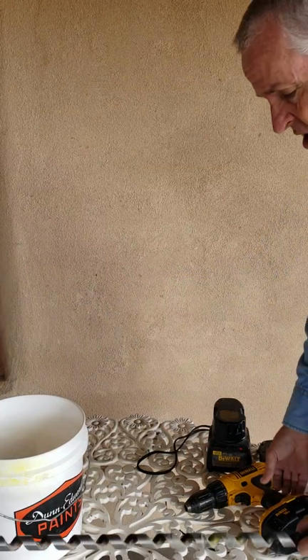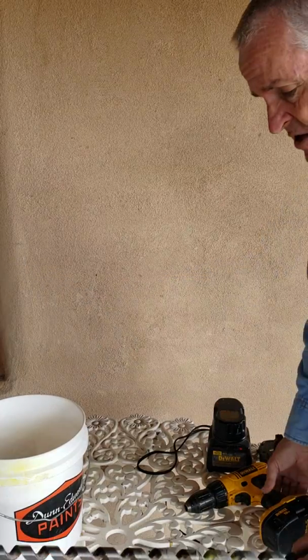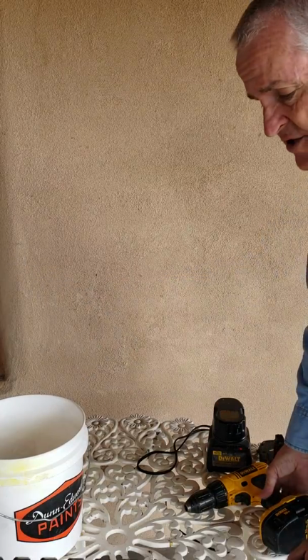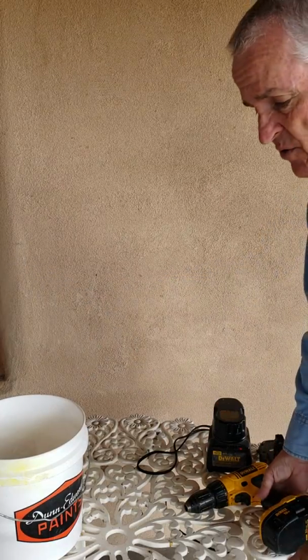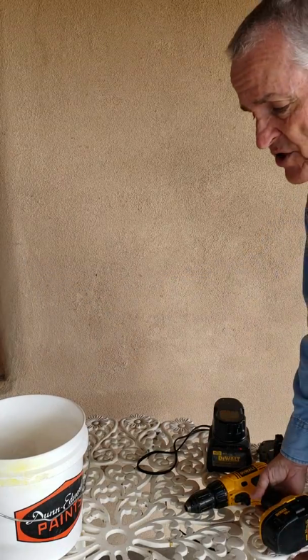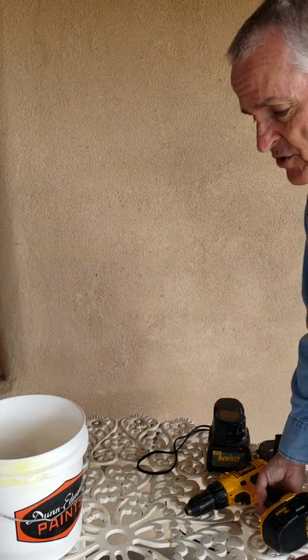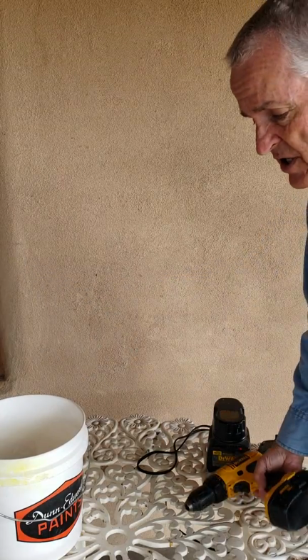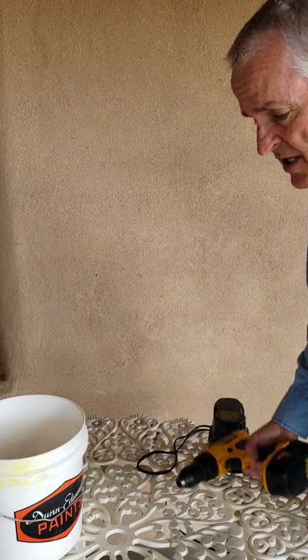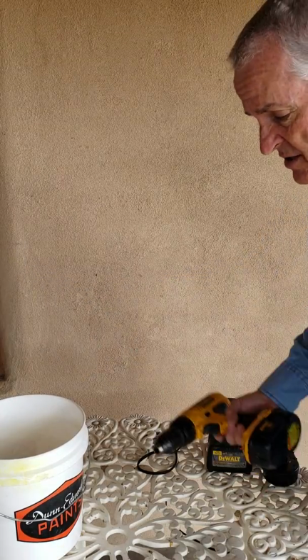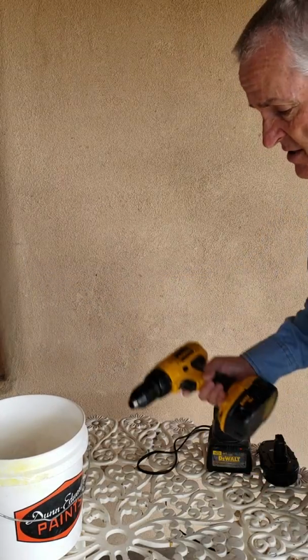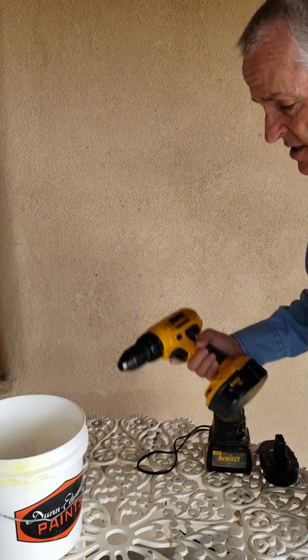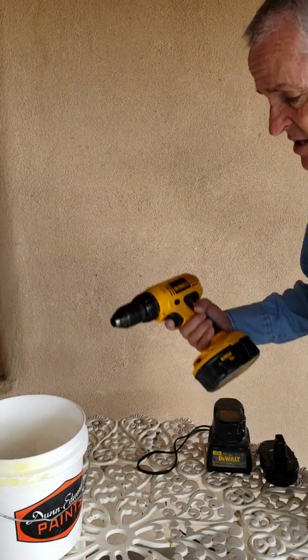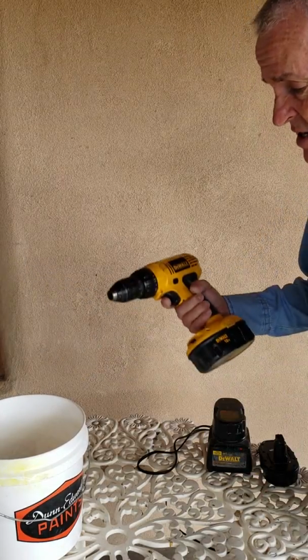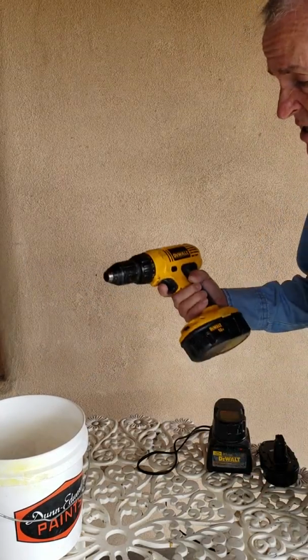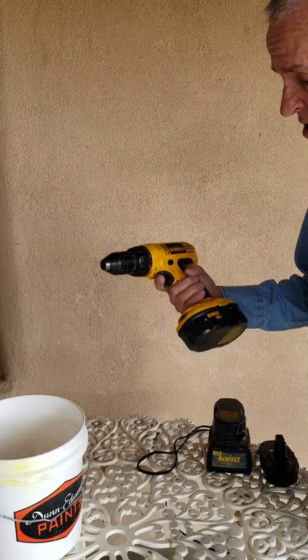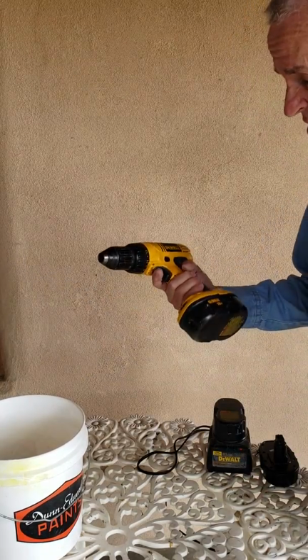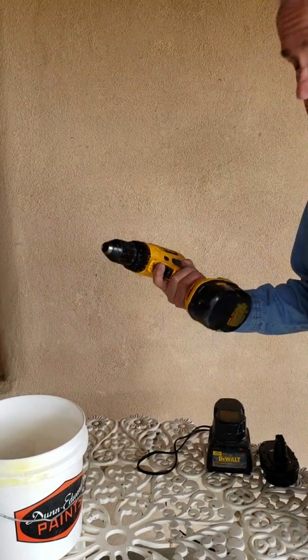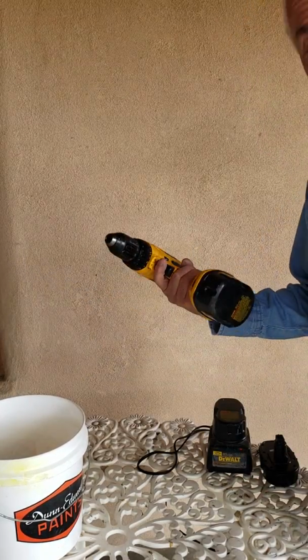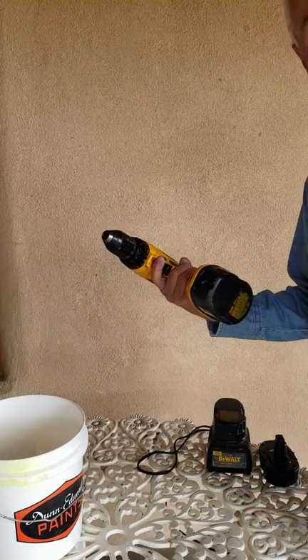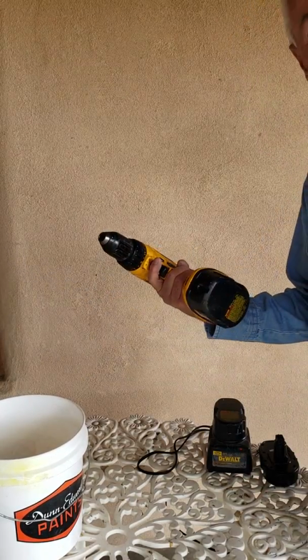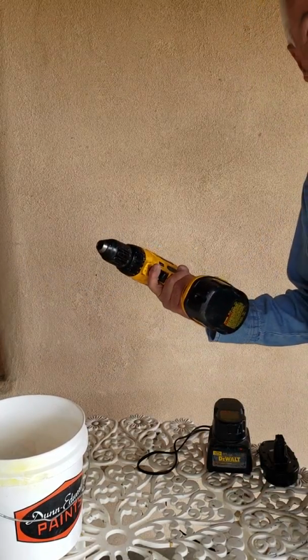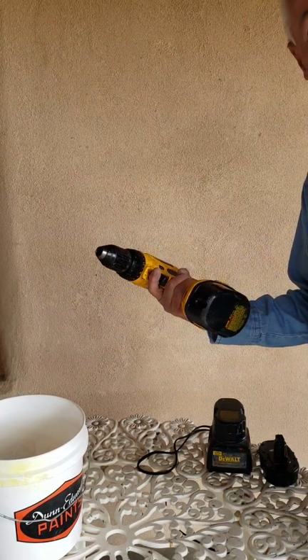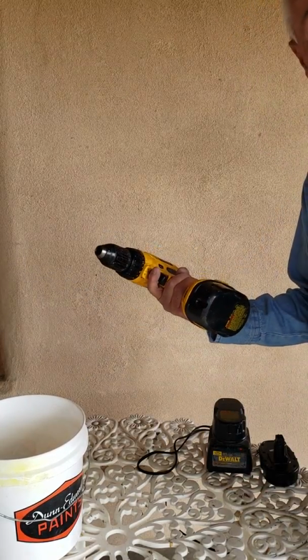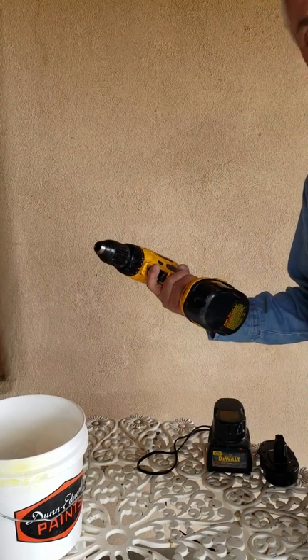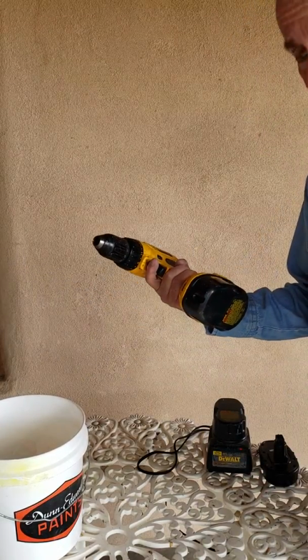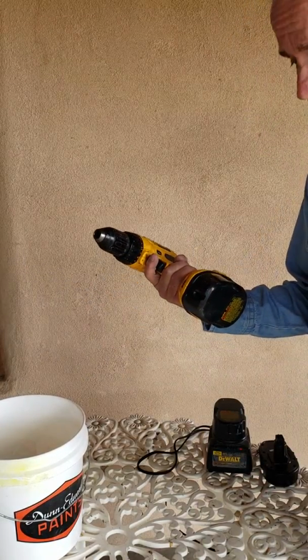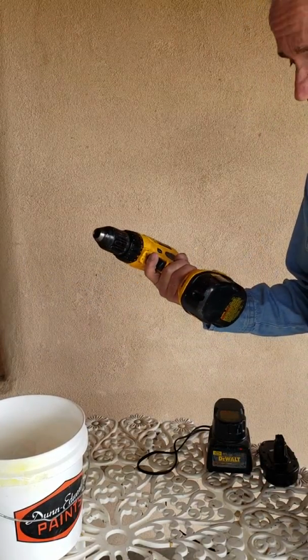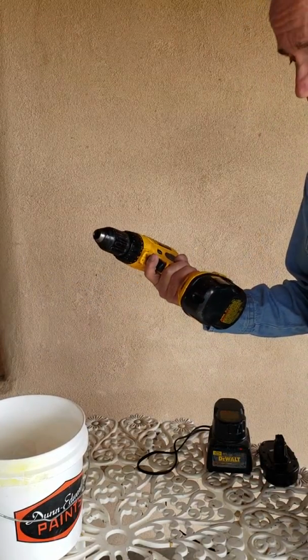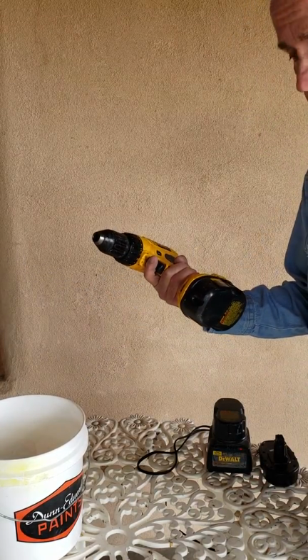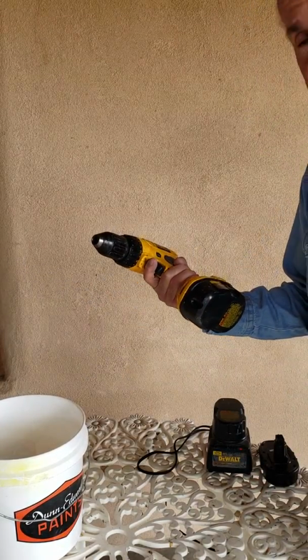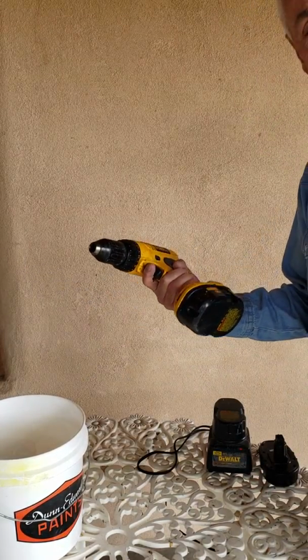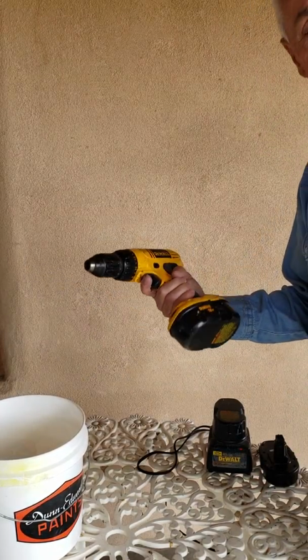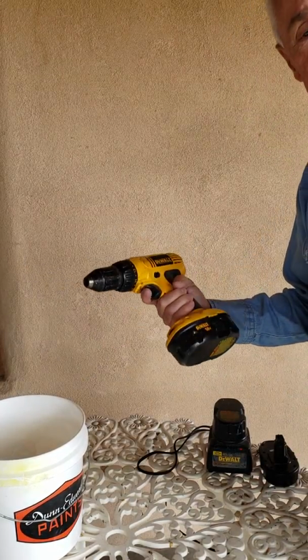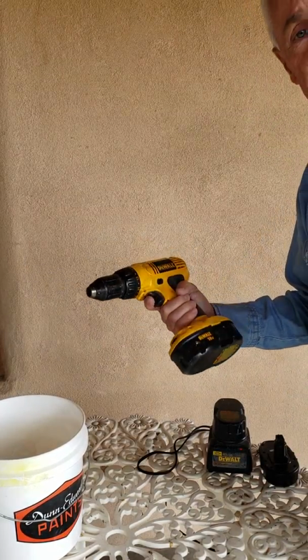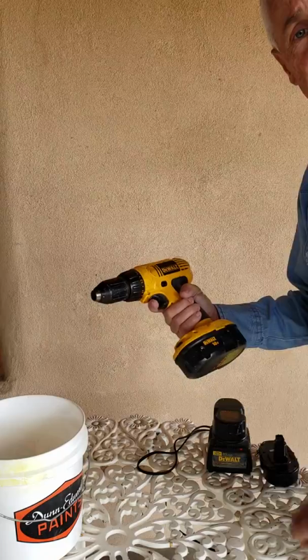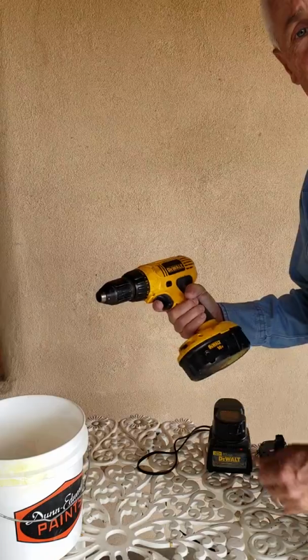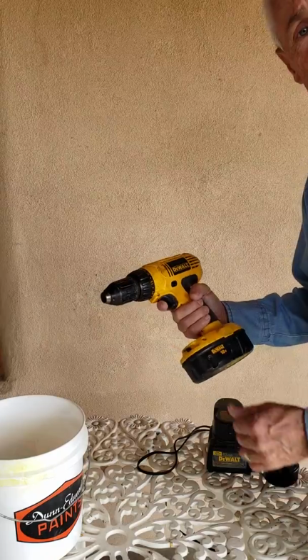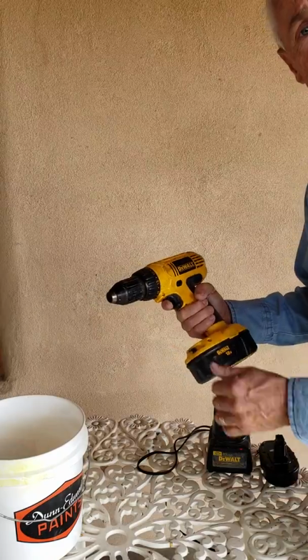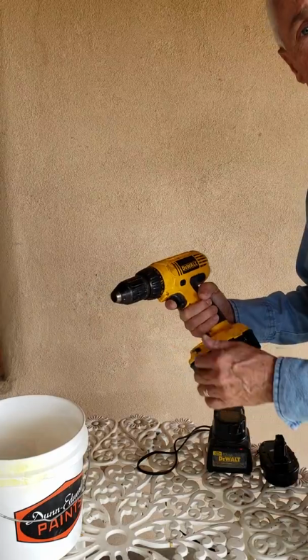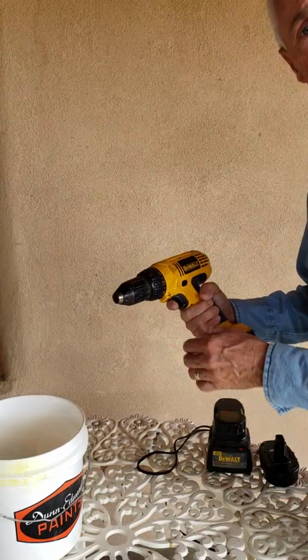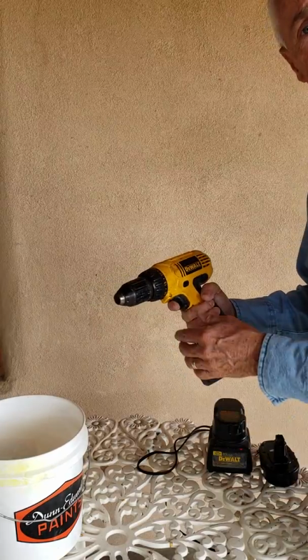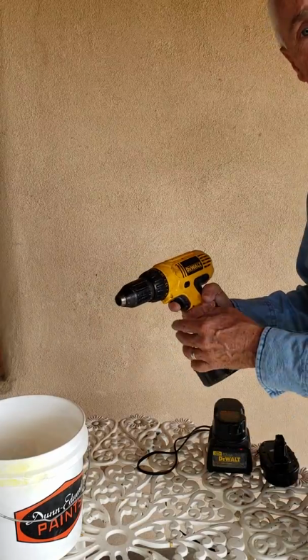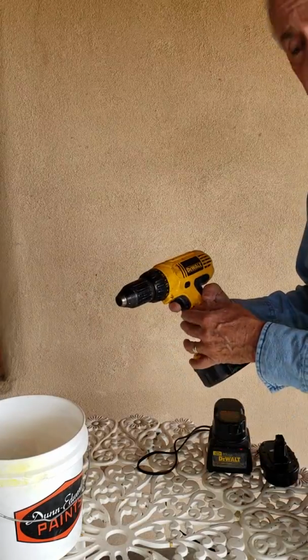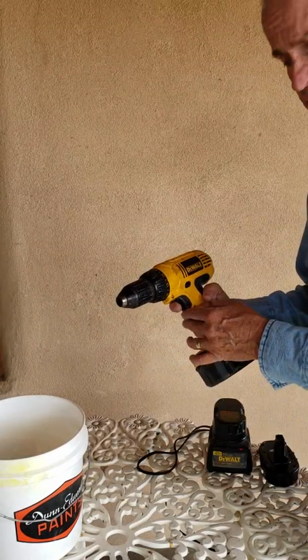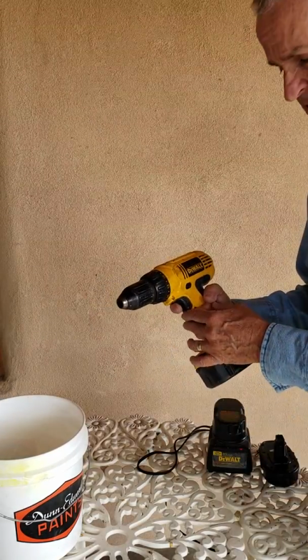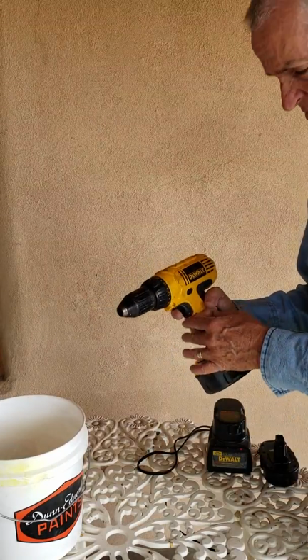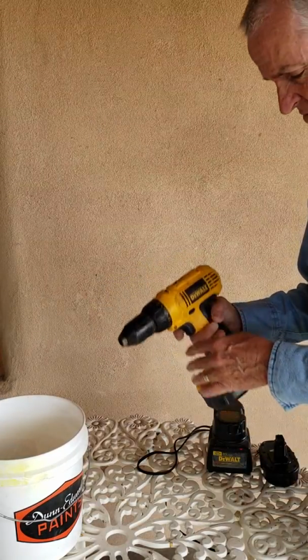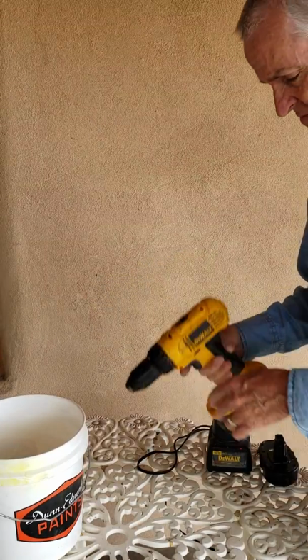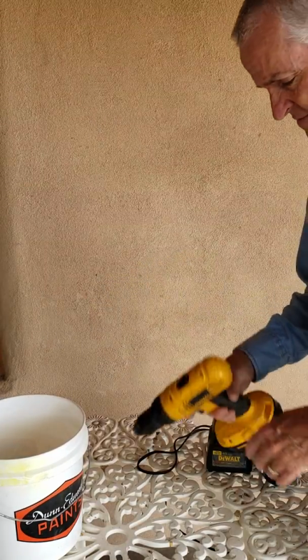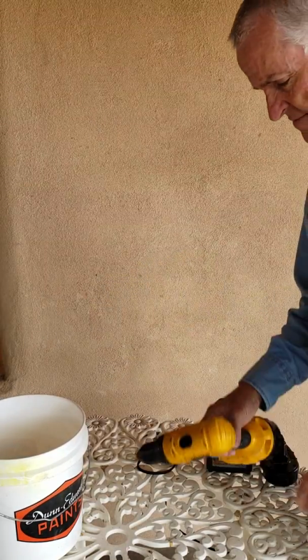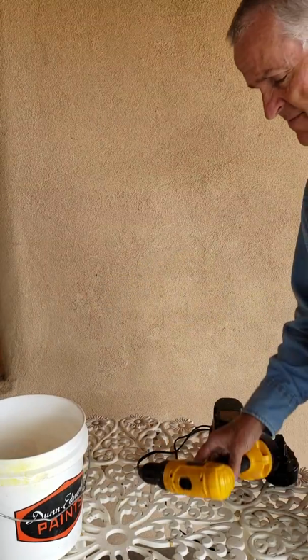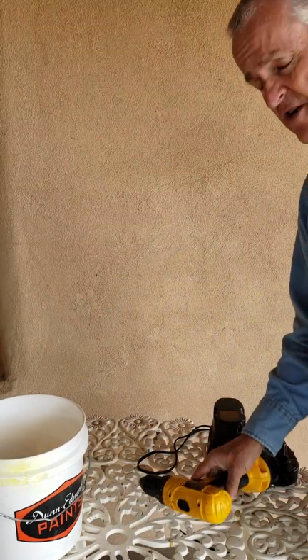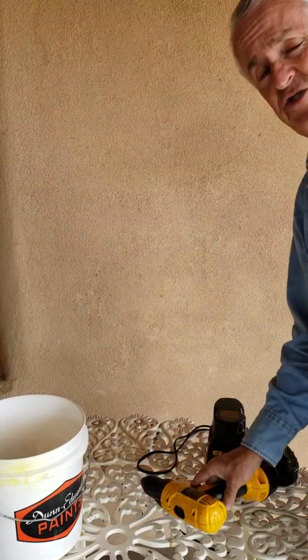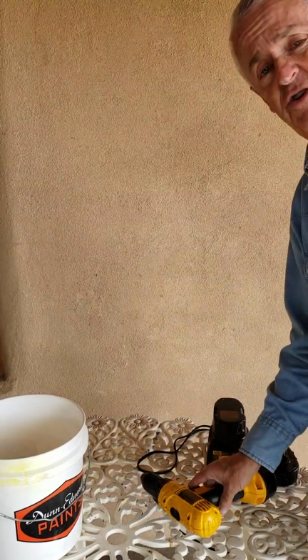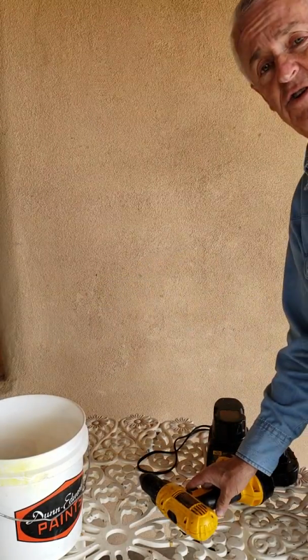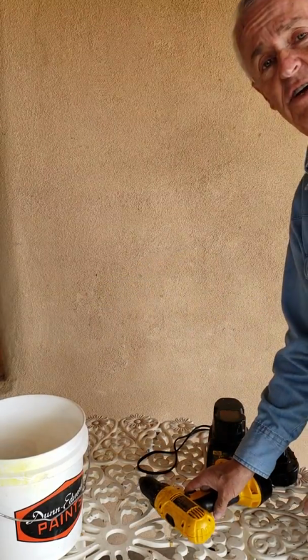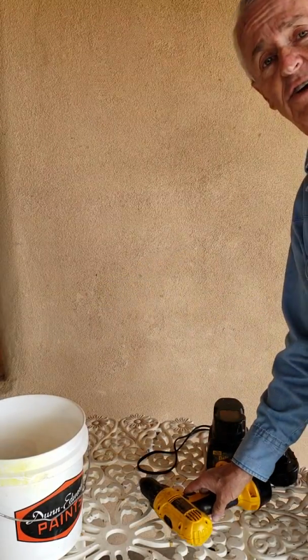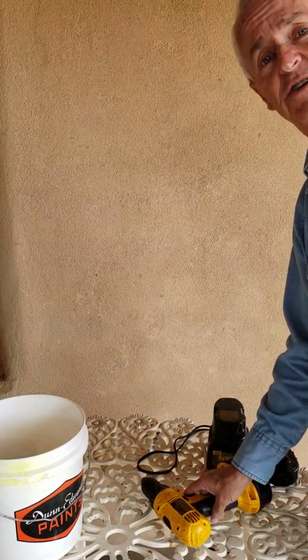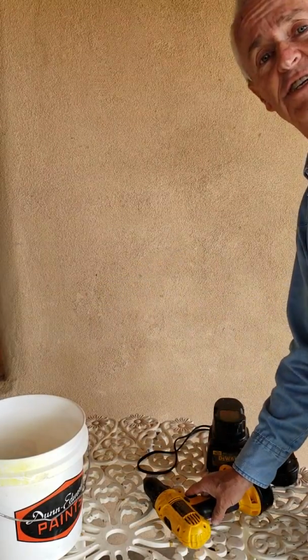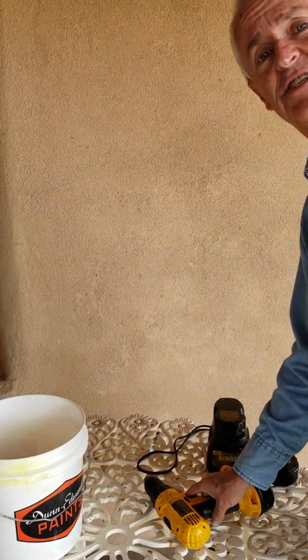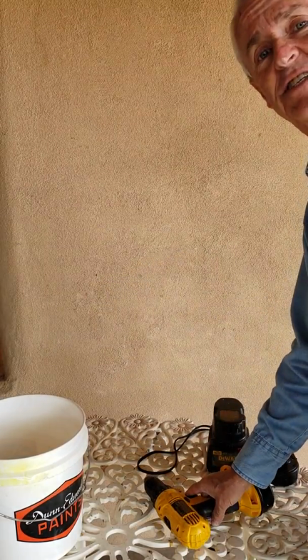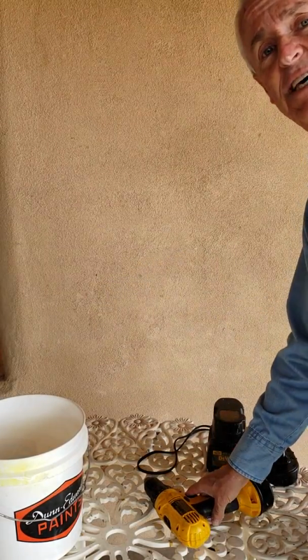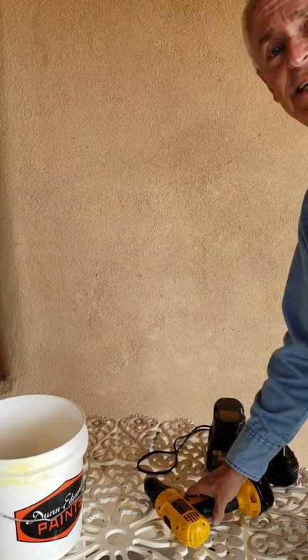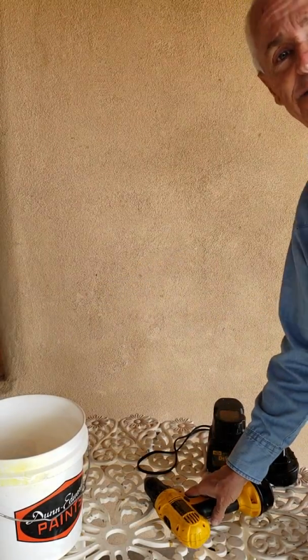Also what you need is a battery-powered drill. It makes it very simple to do in the field. I'll show you here in just a second.